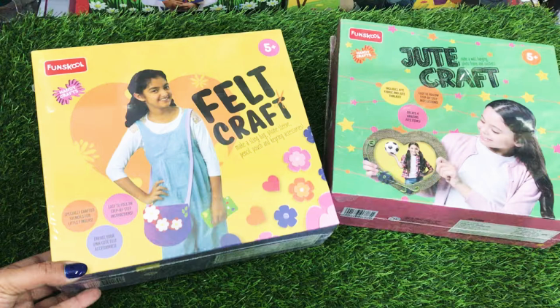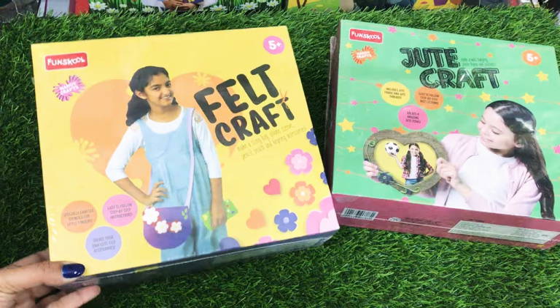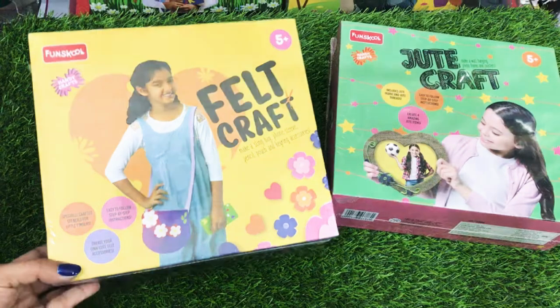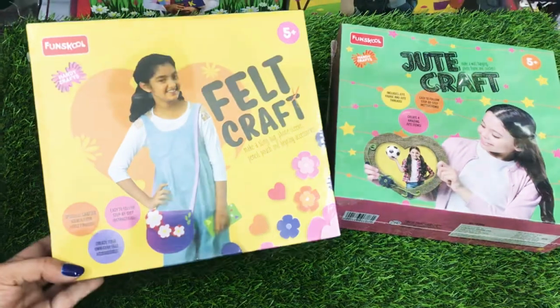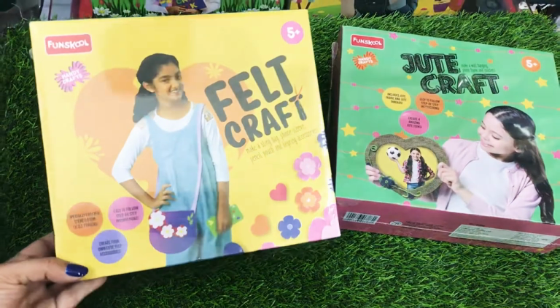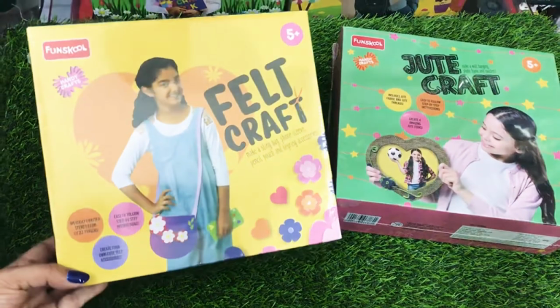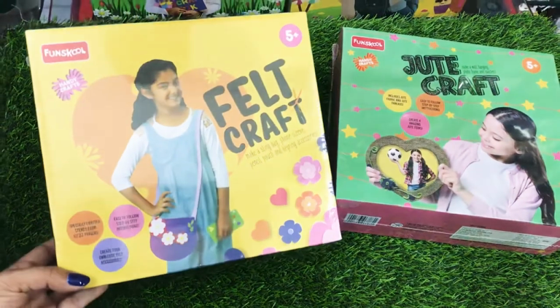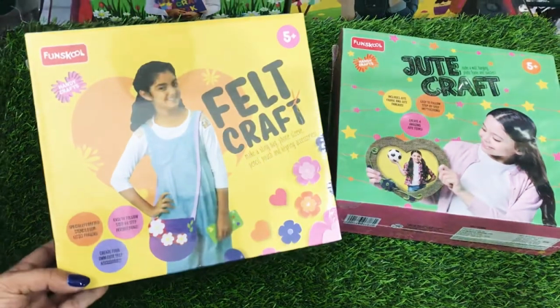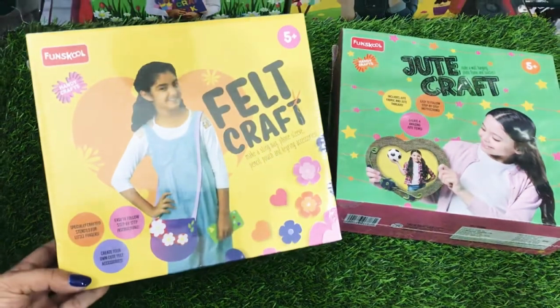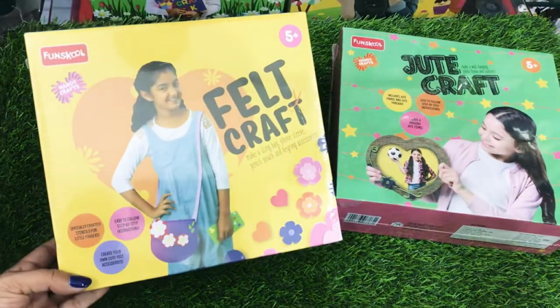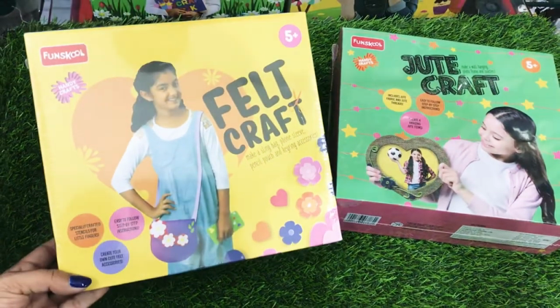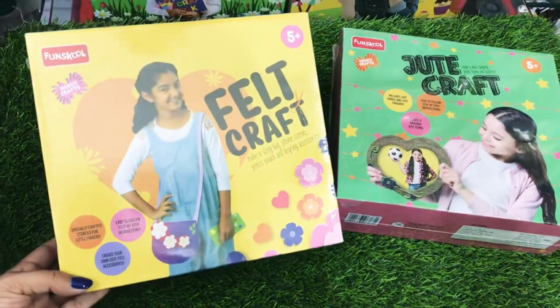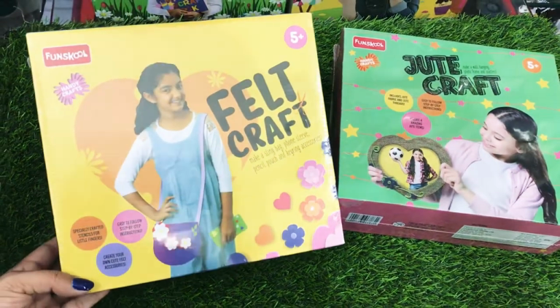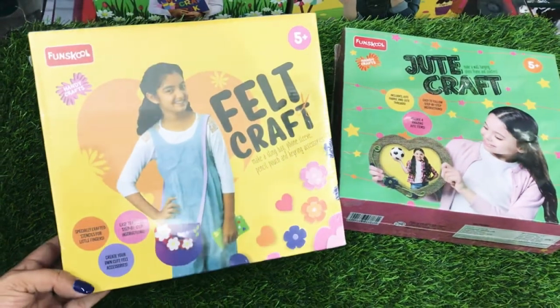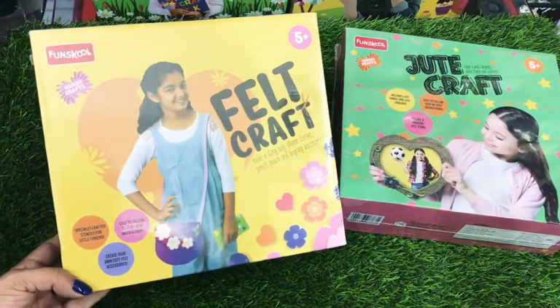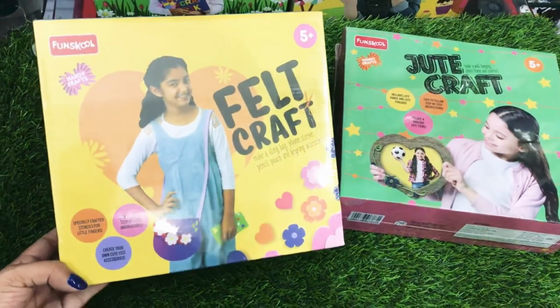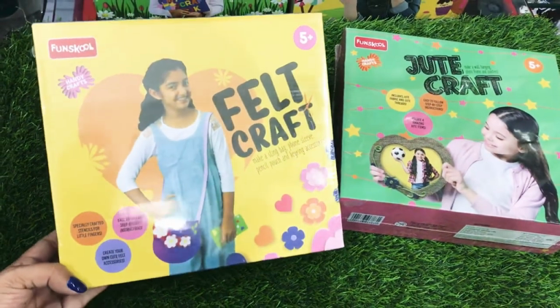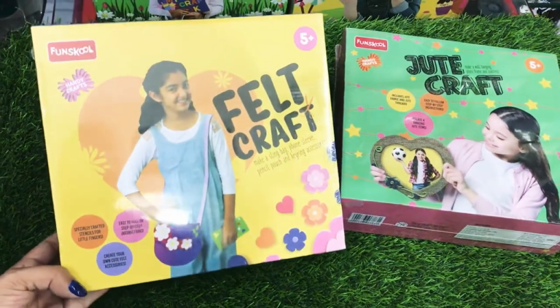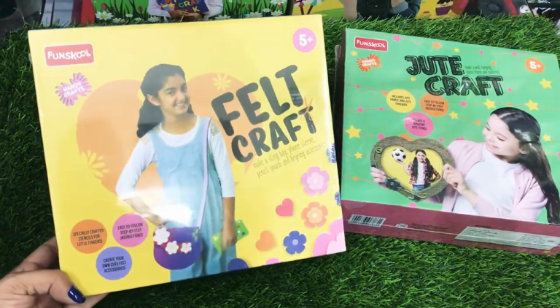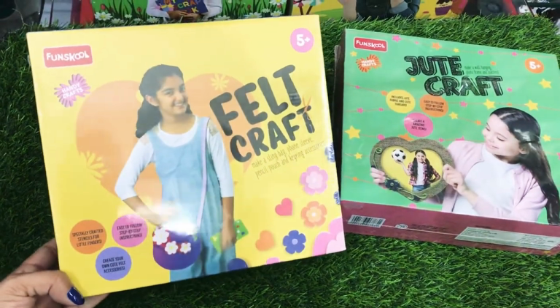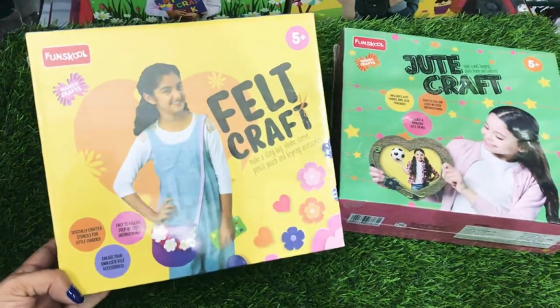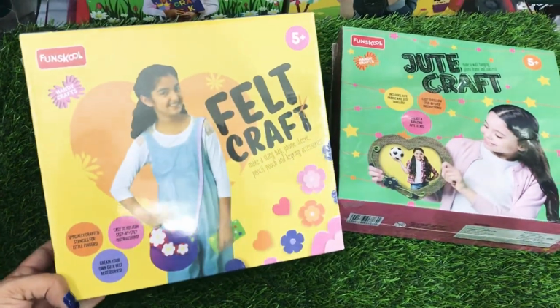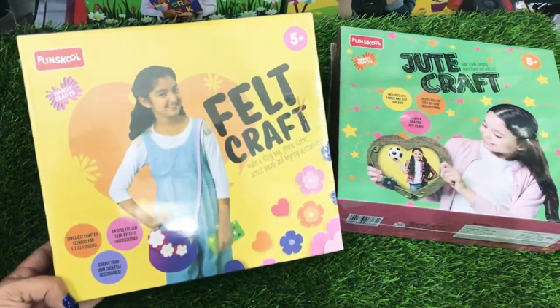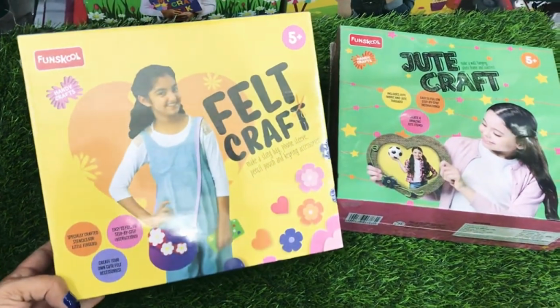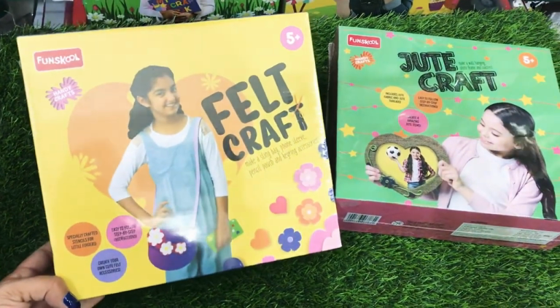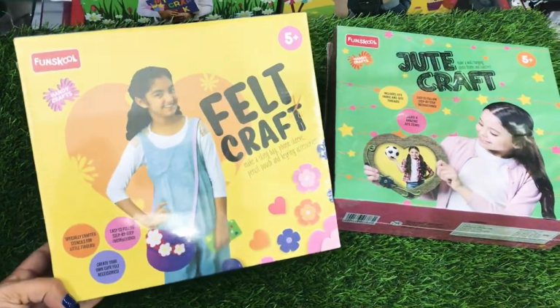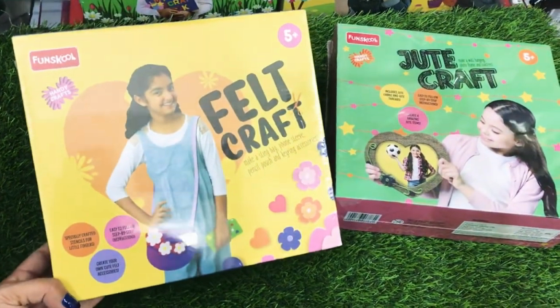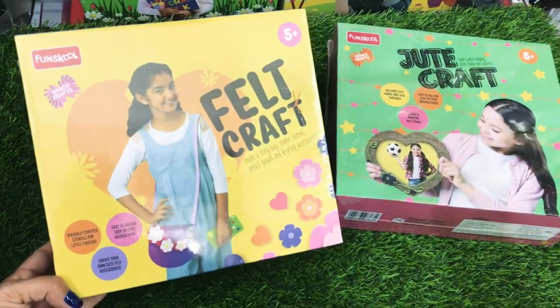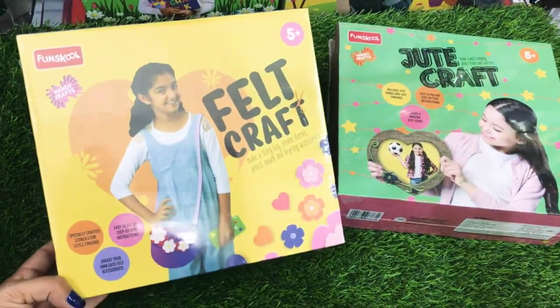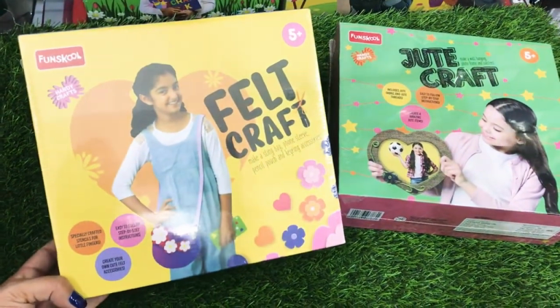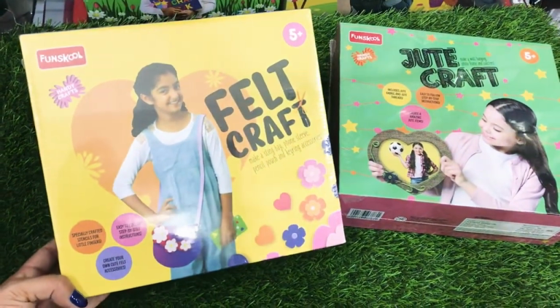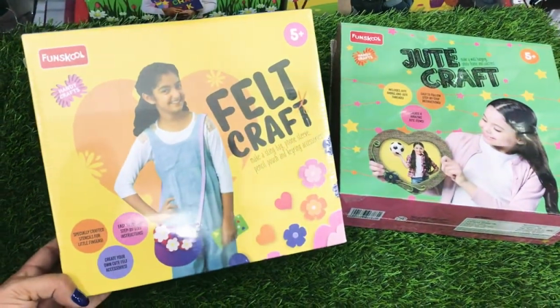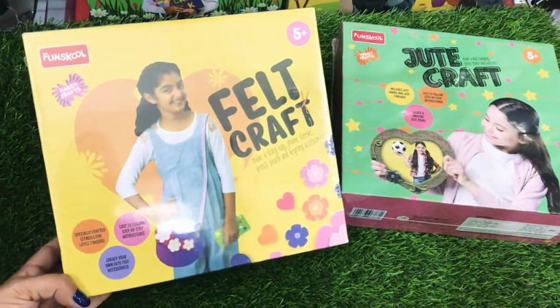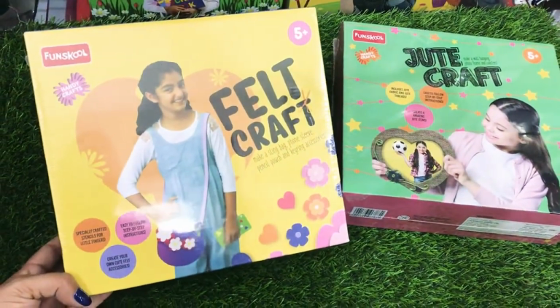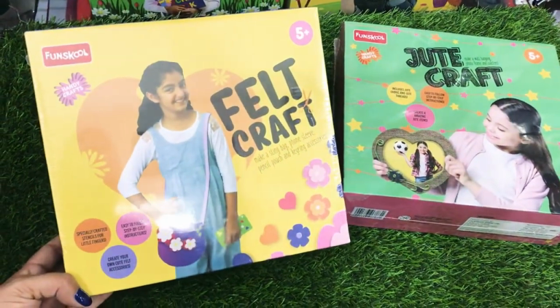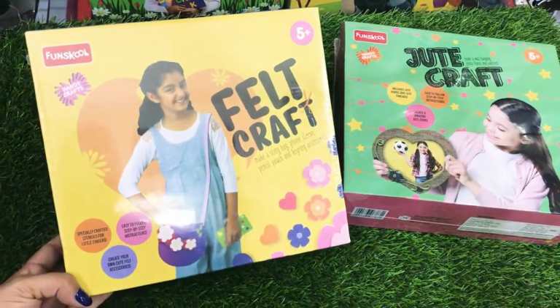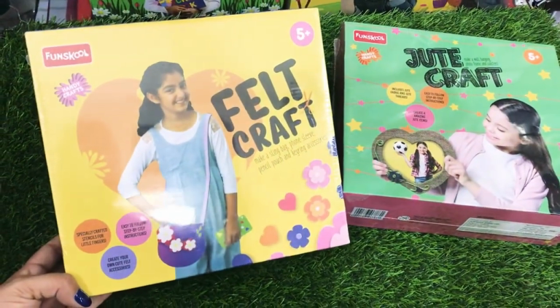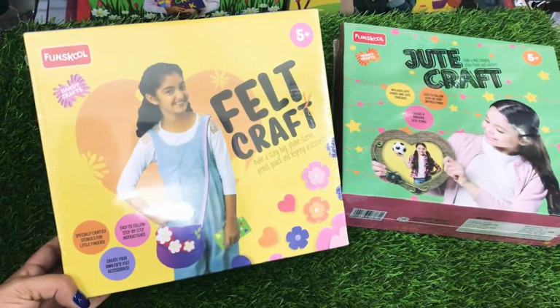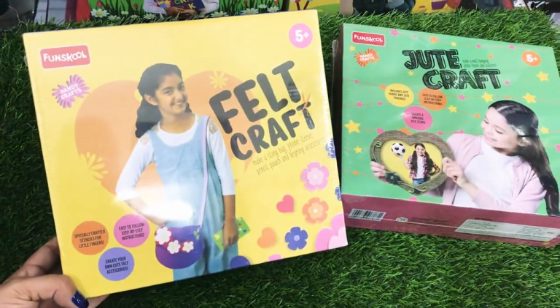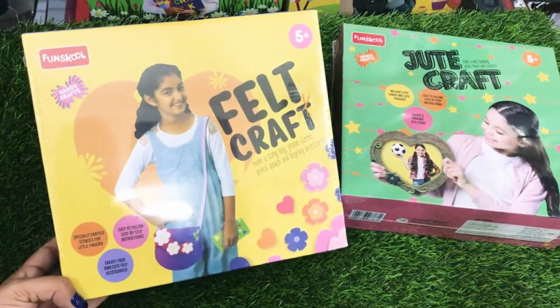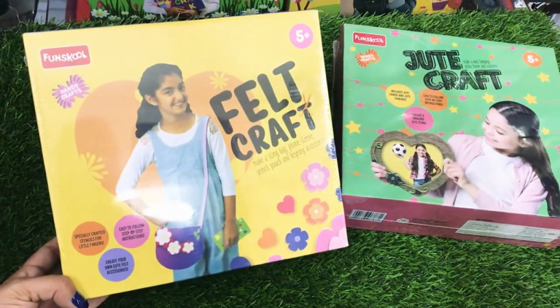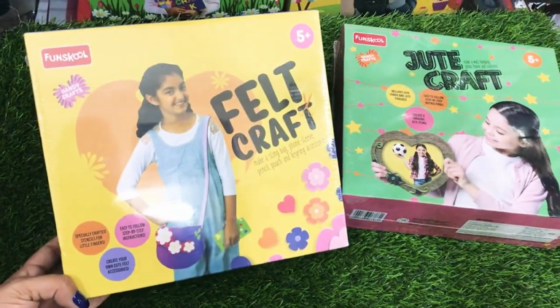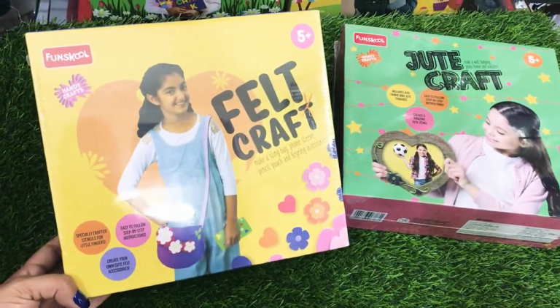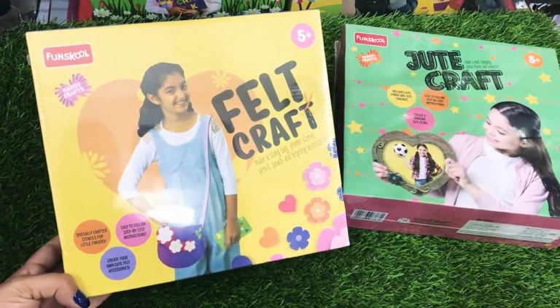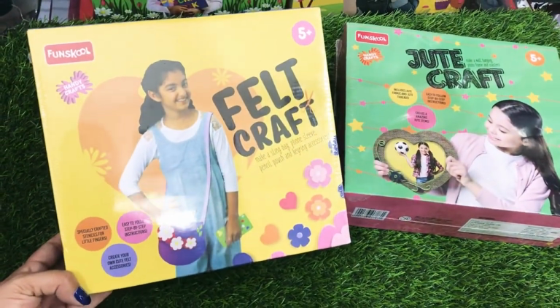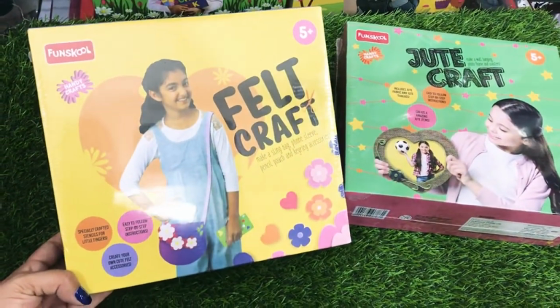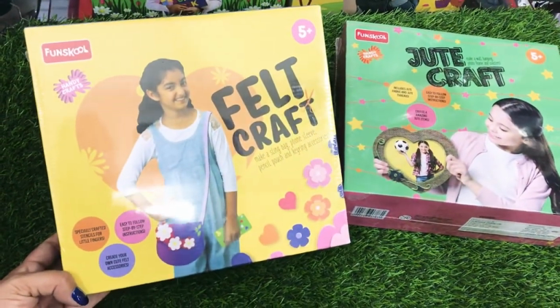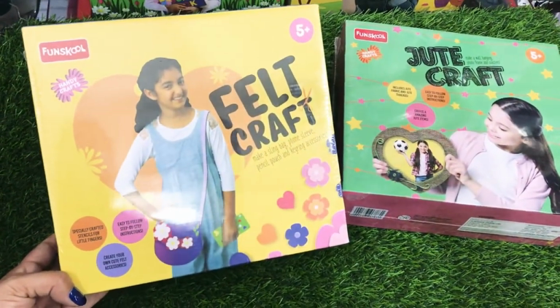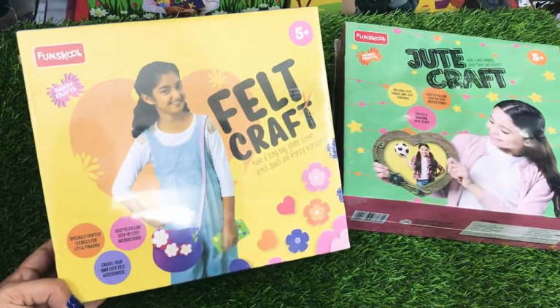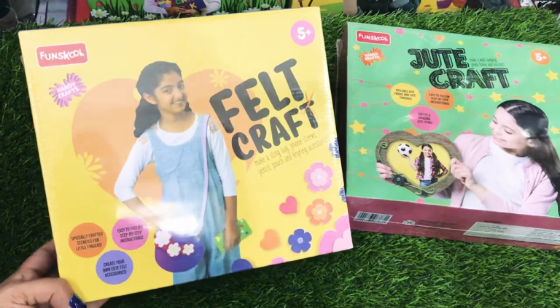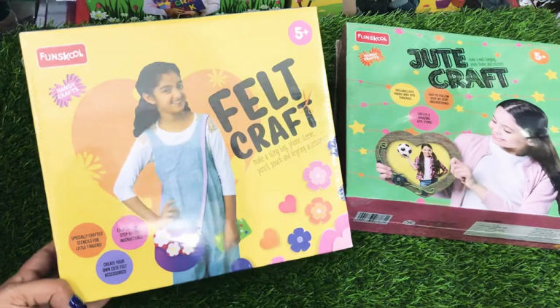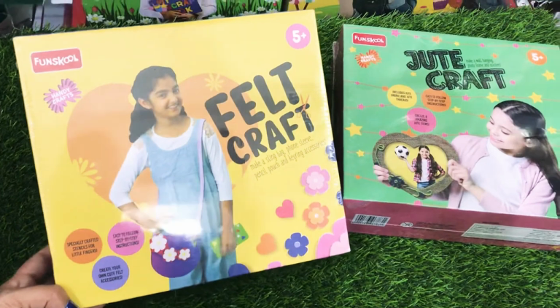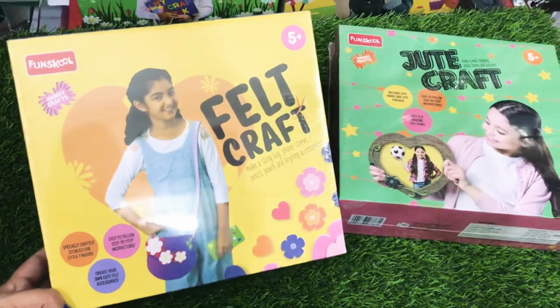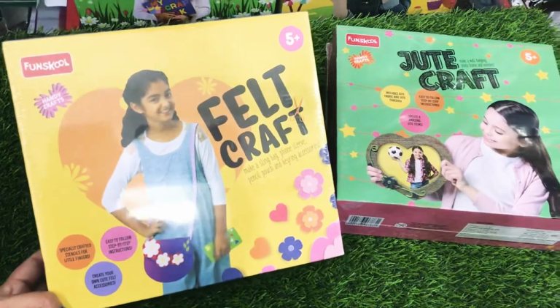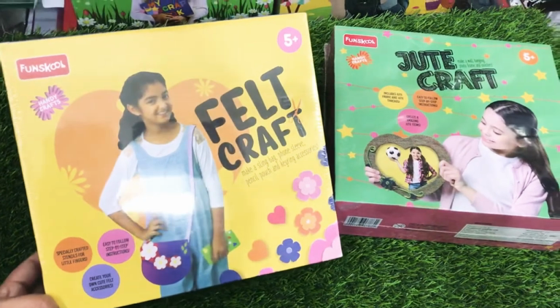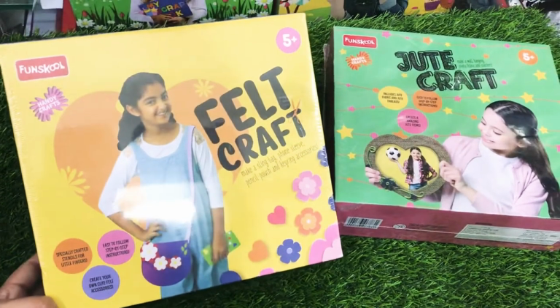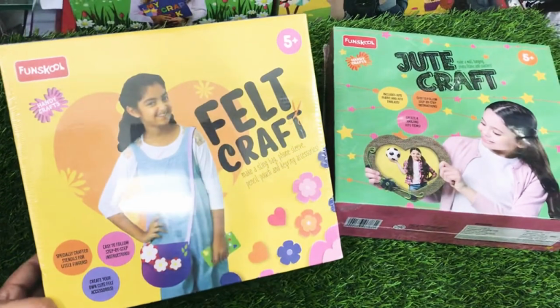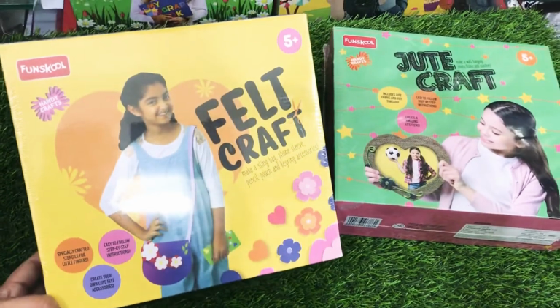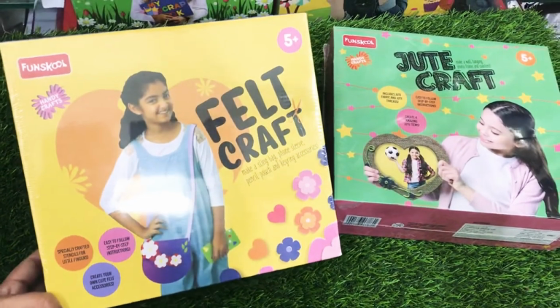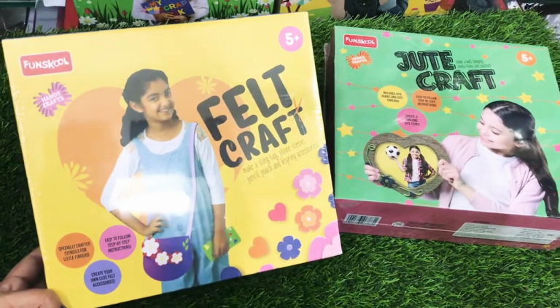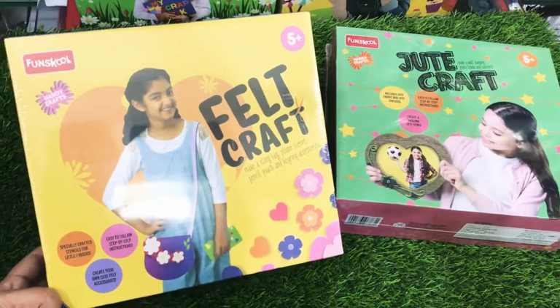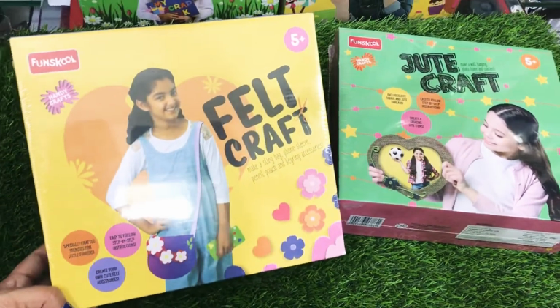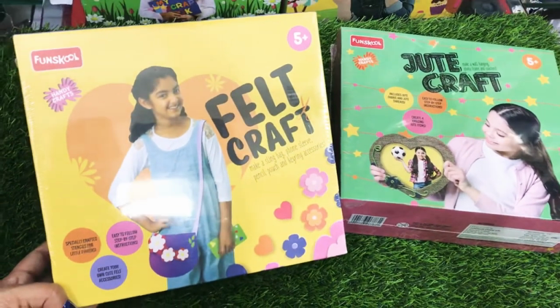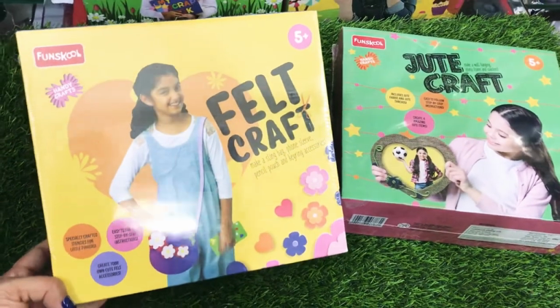Hello friends, welcome to Just For Kids. This is from our DIY series — two more craft boxes for kids.